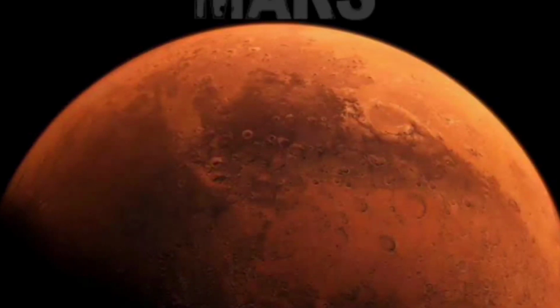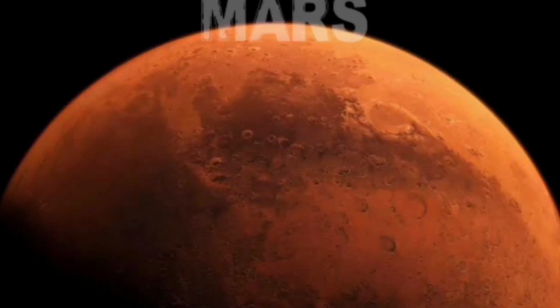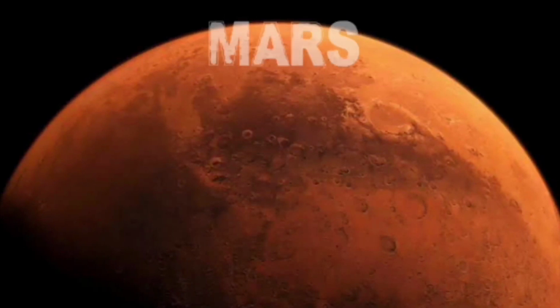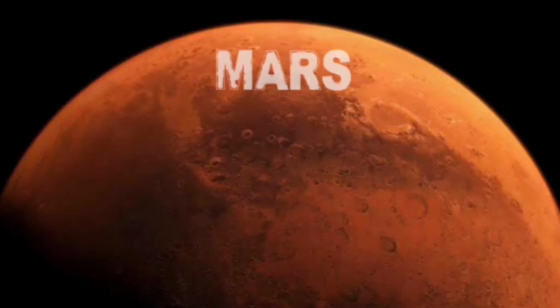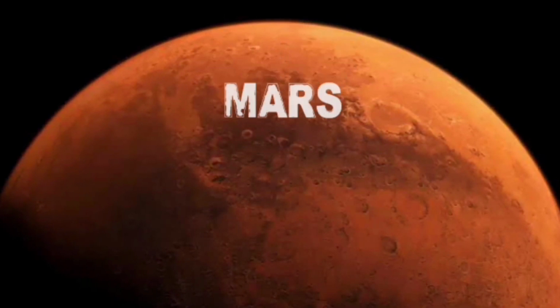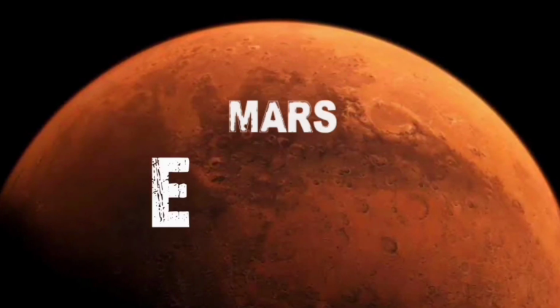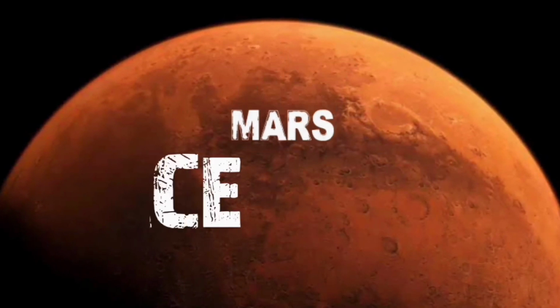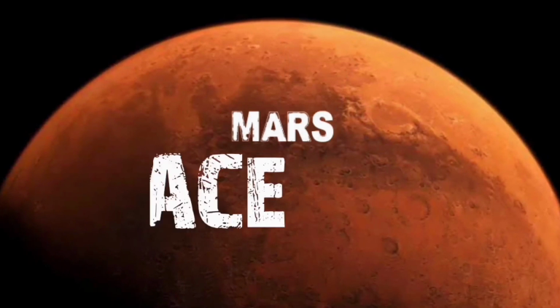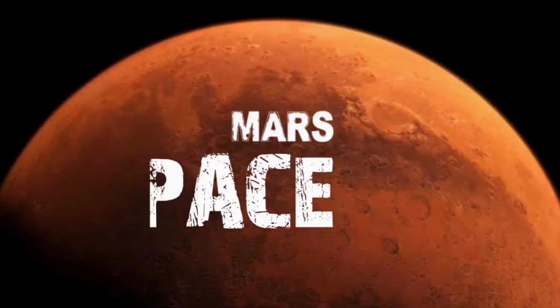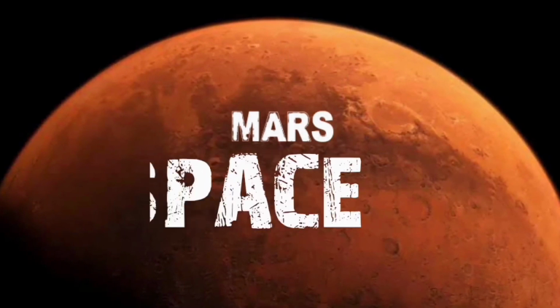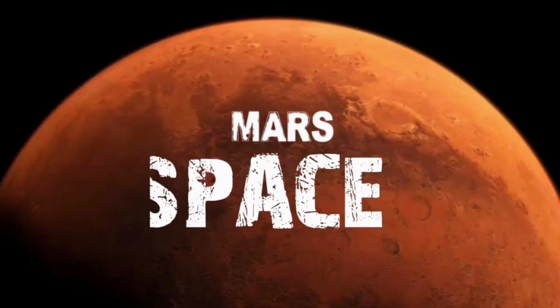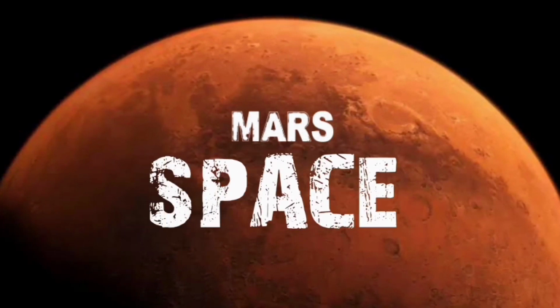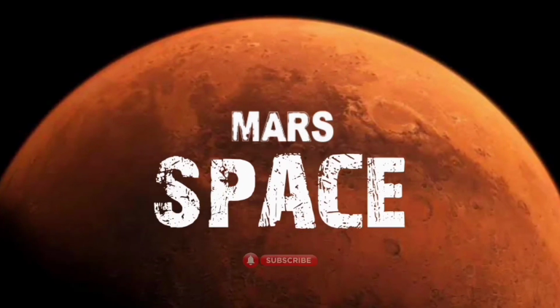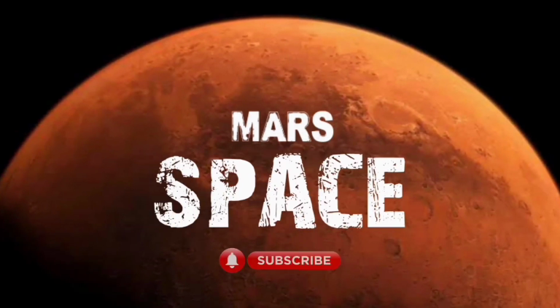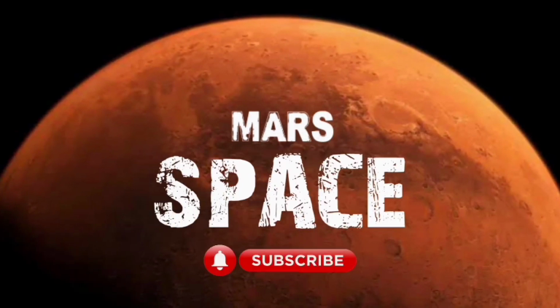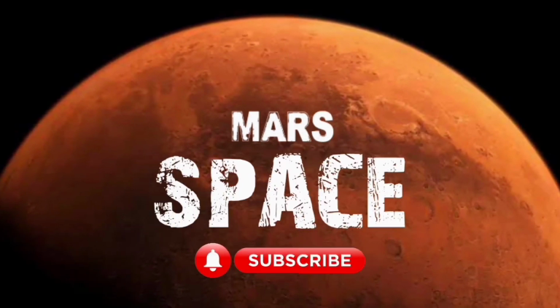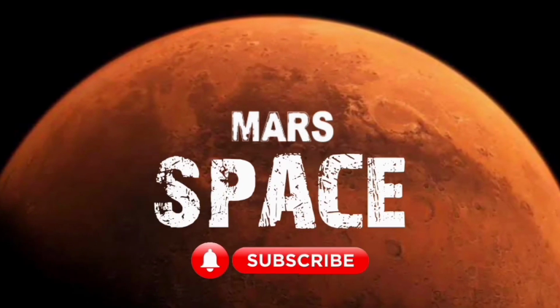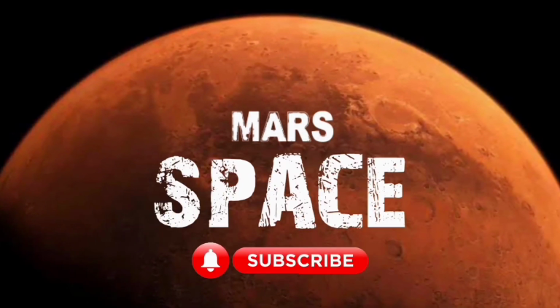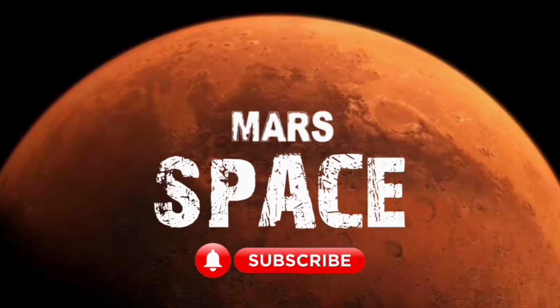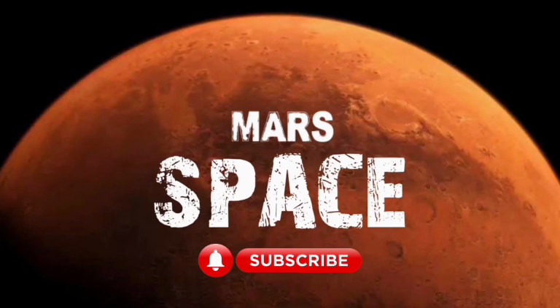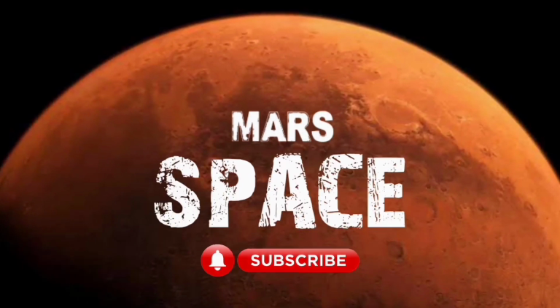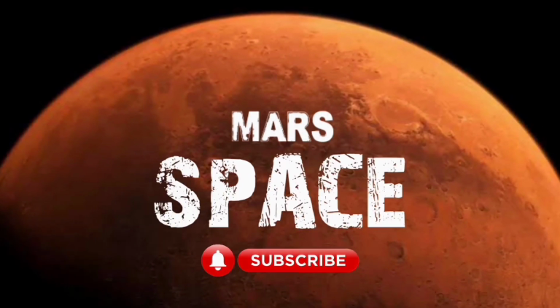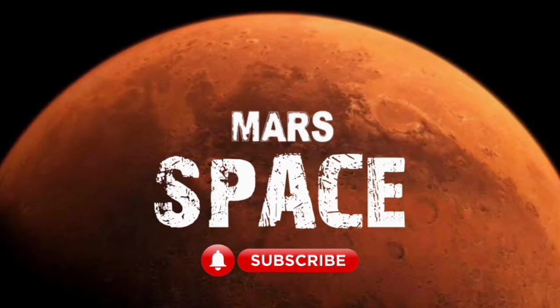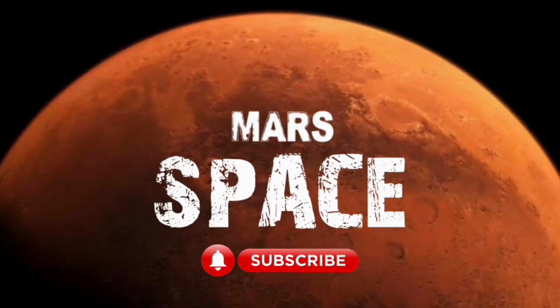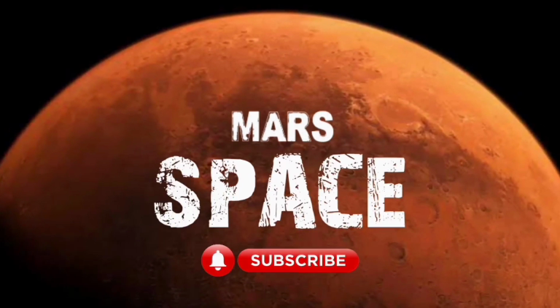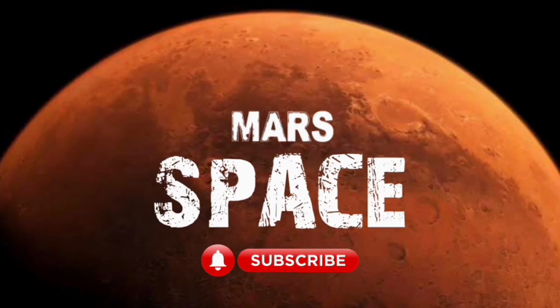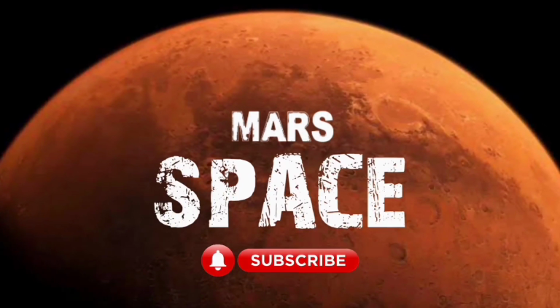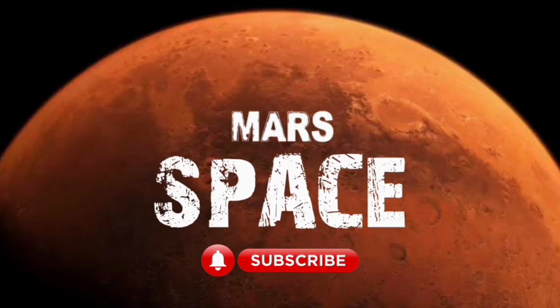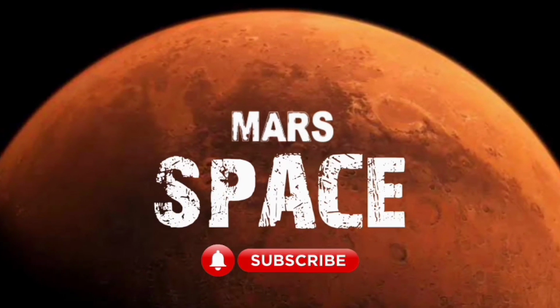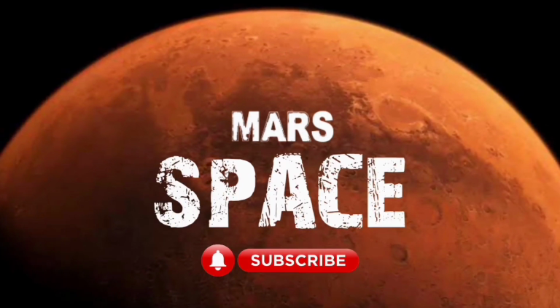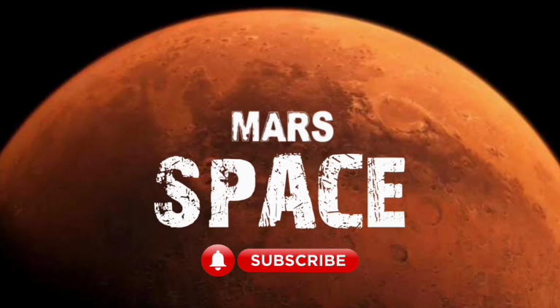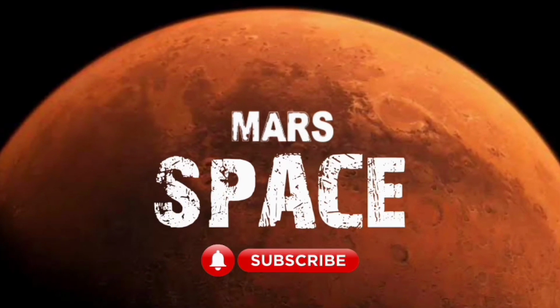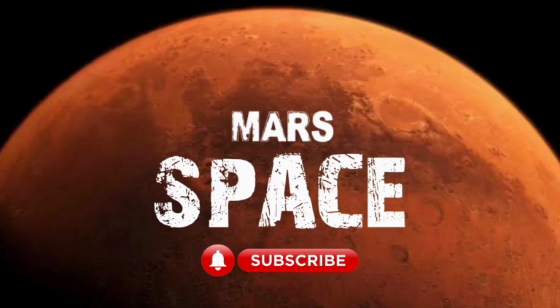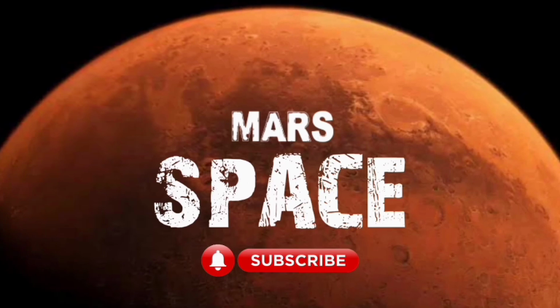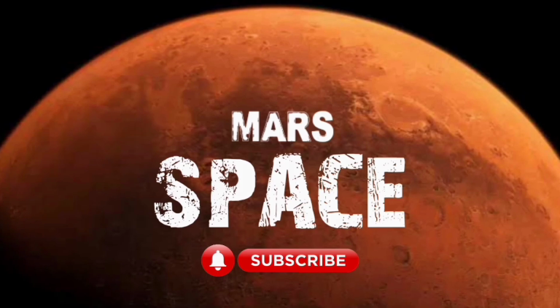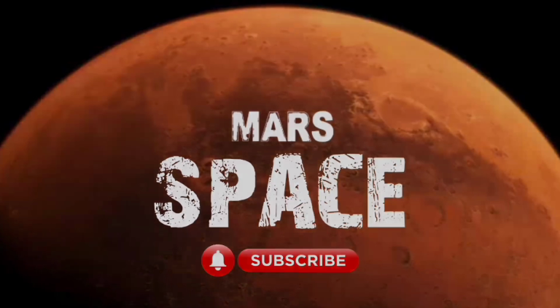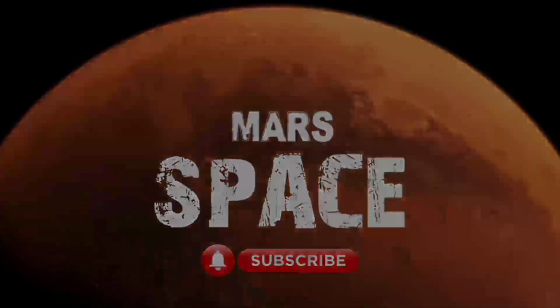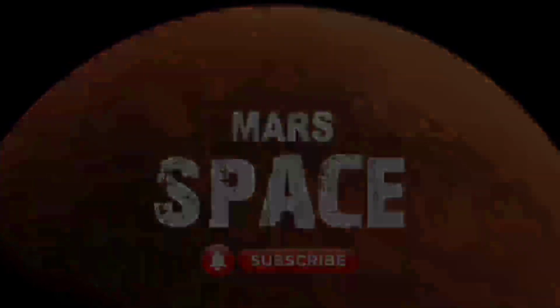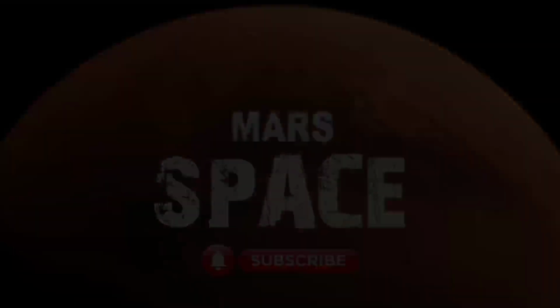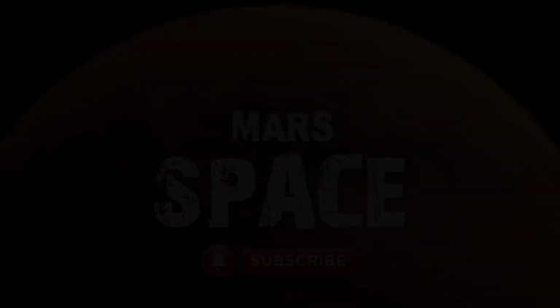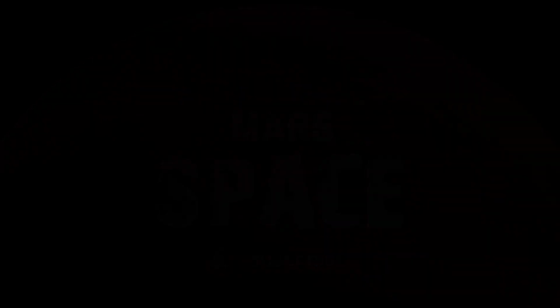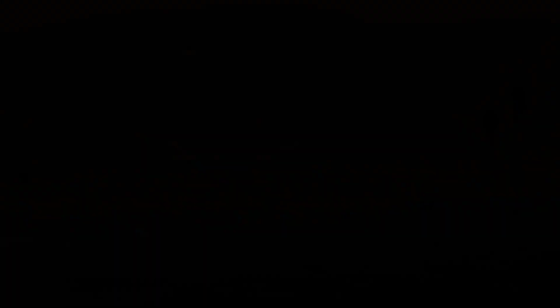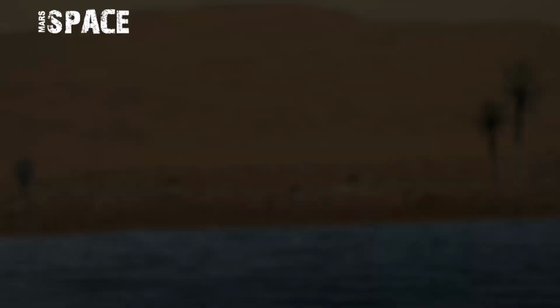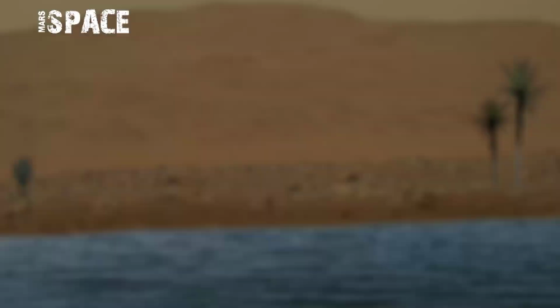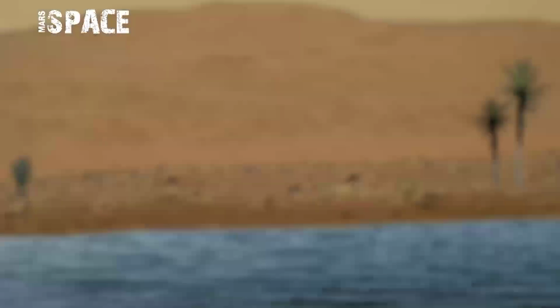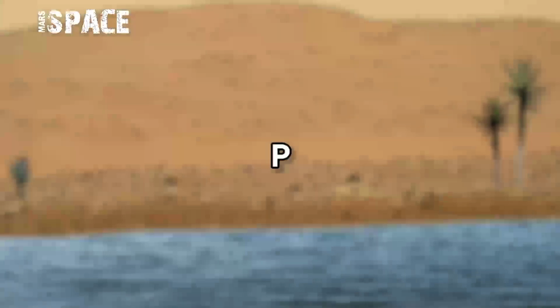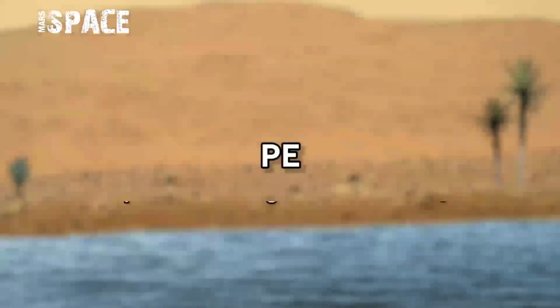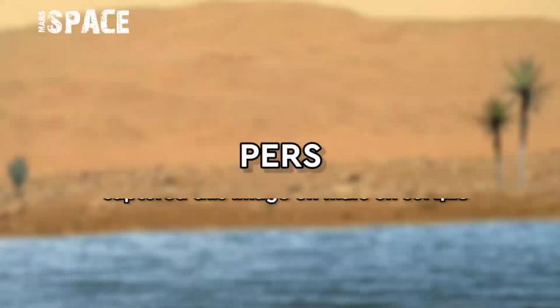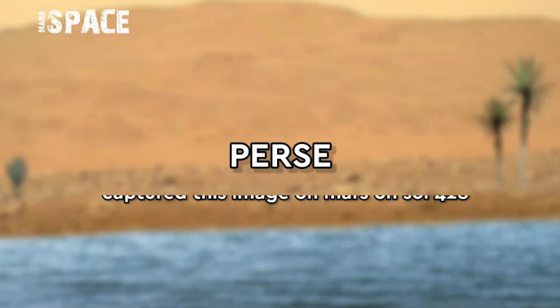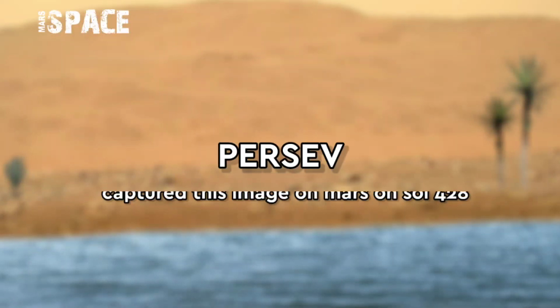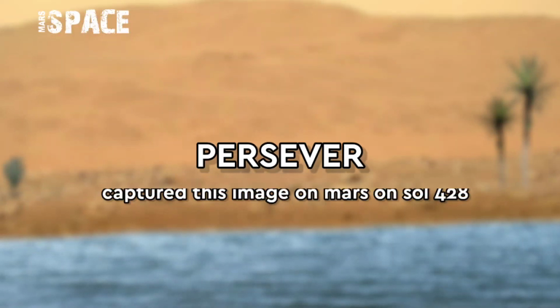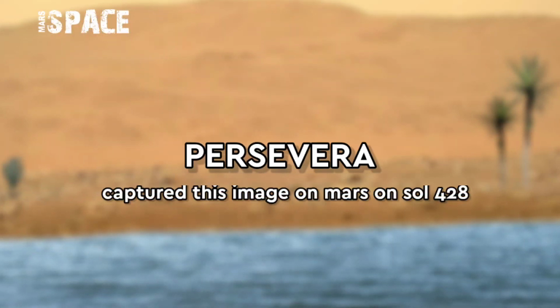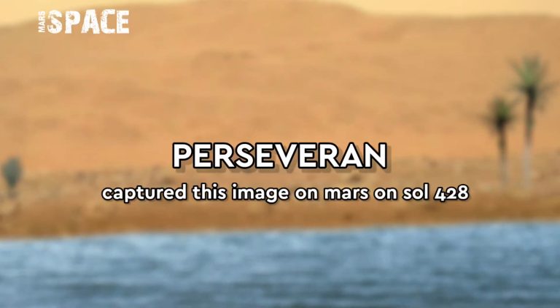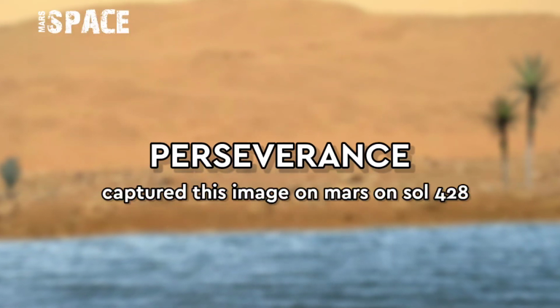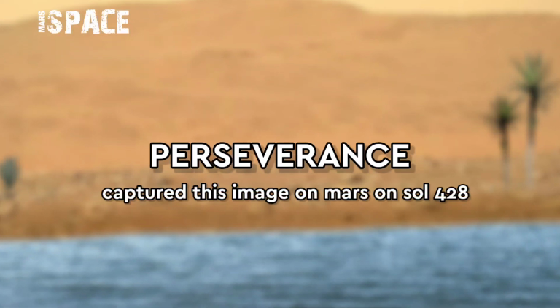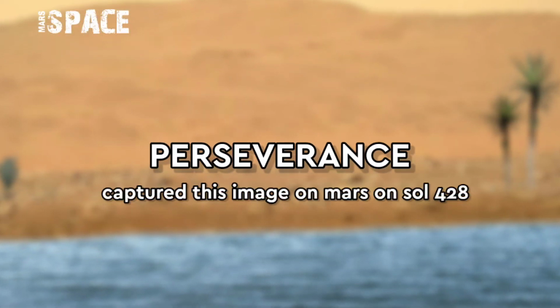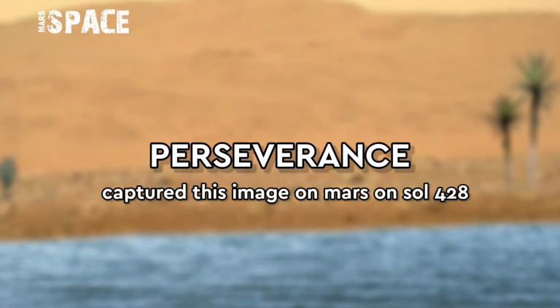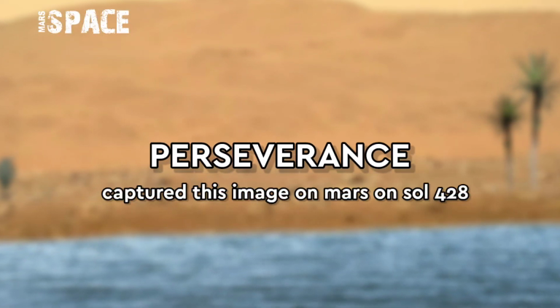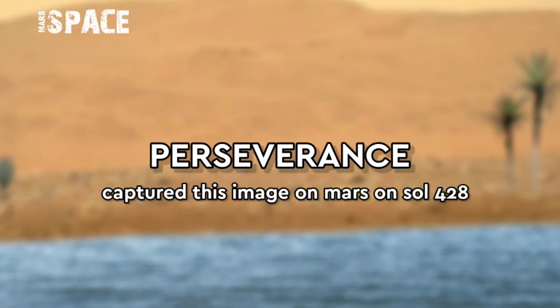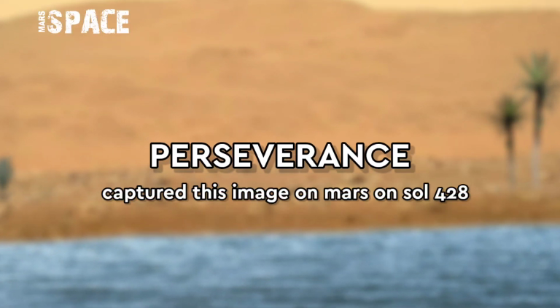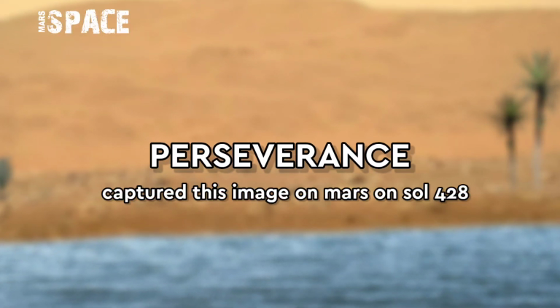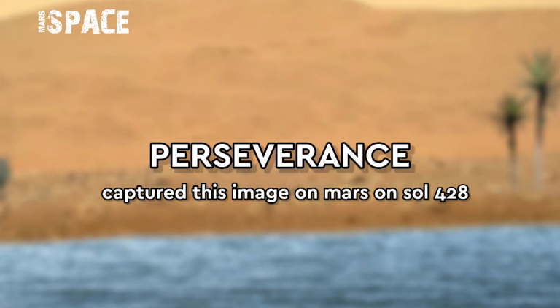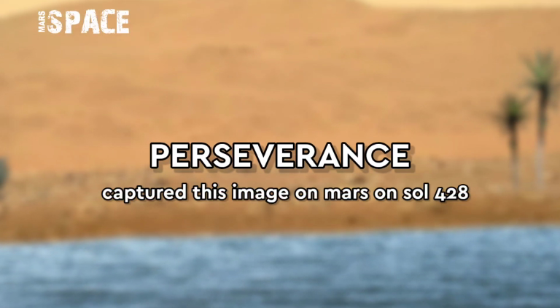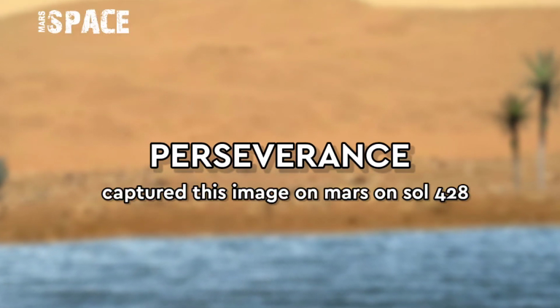Hi my dear friends, welcome back to our YouTube channel Marsal Space. If you are new, hit the bell icon with thumbs up and please watch till the end.